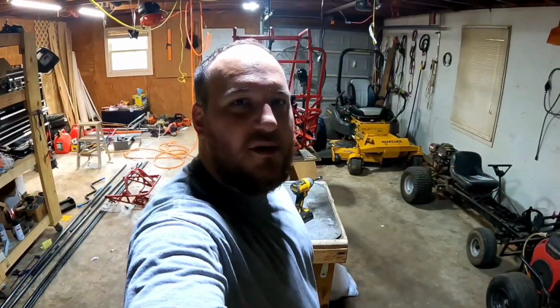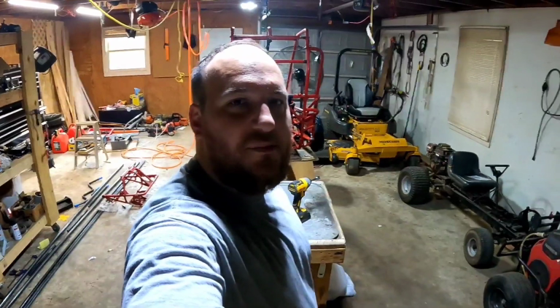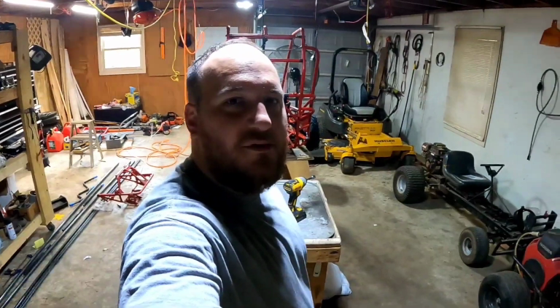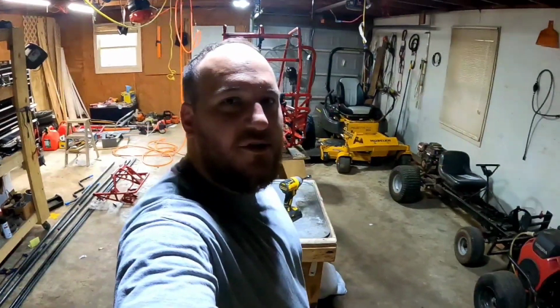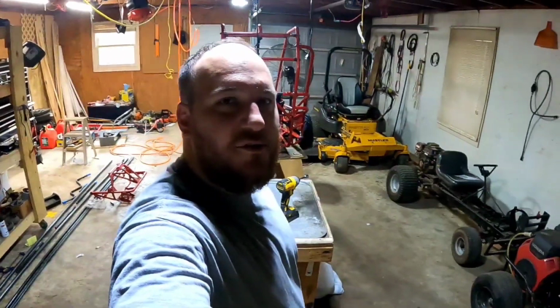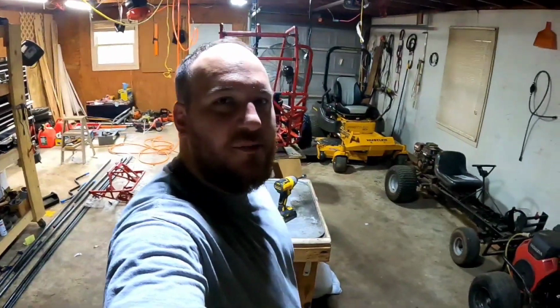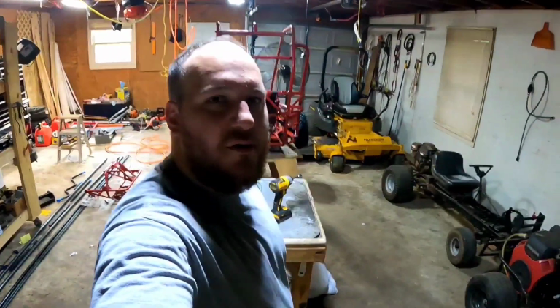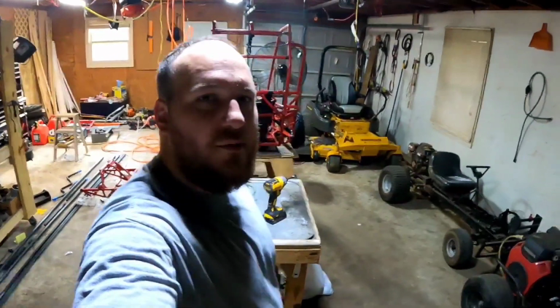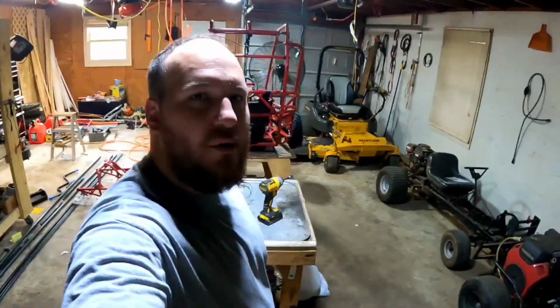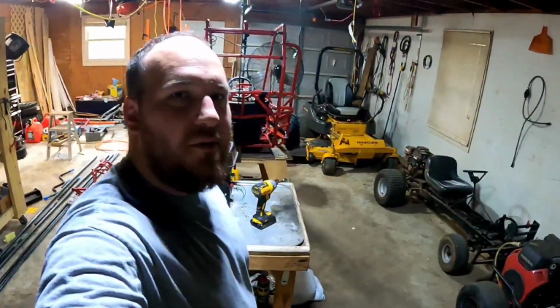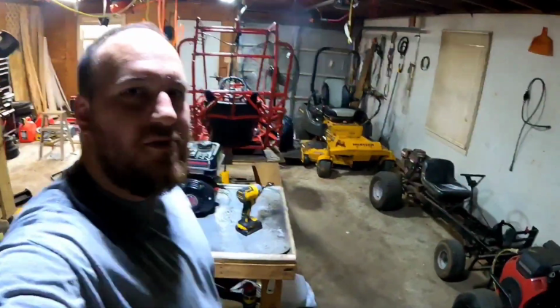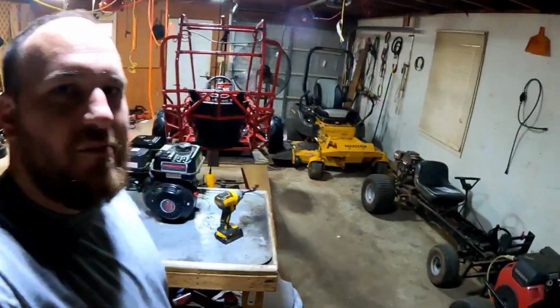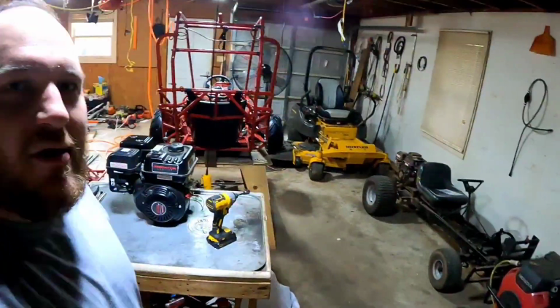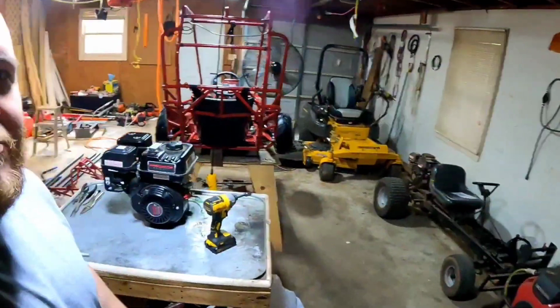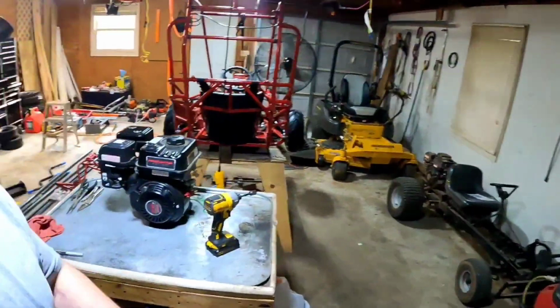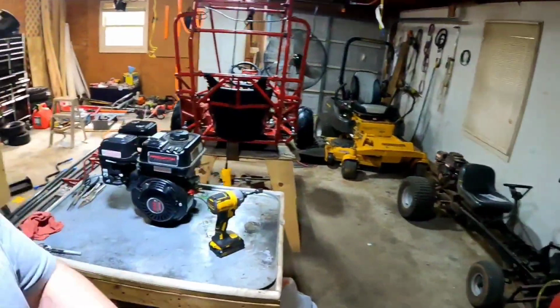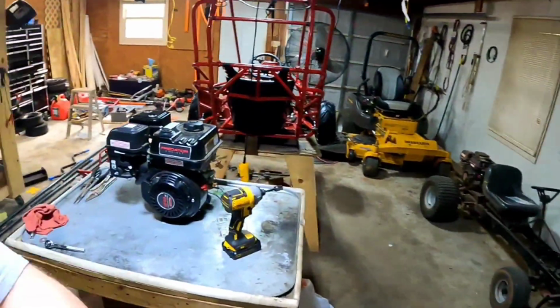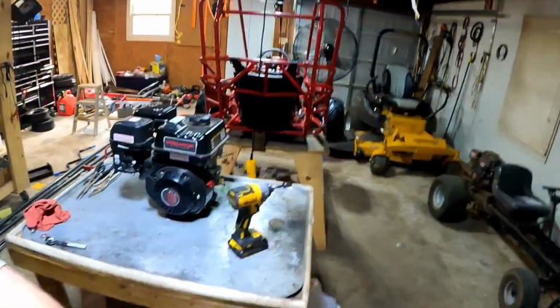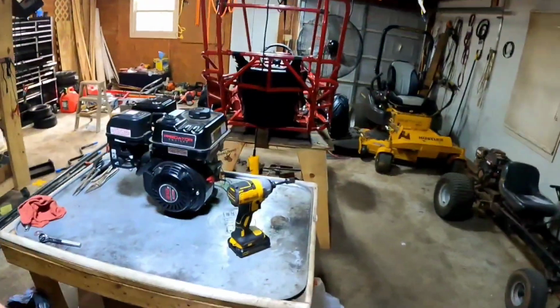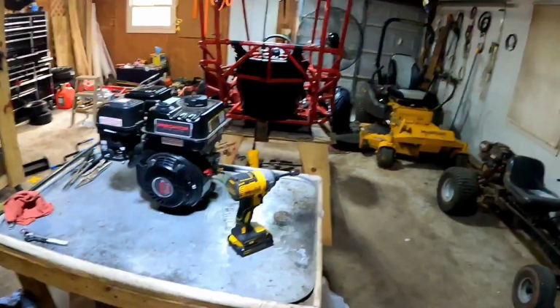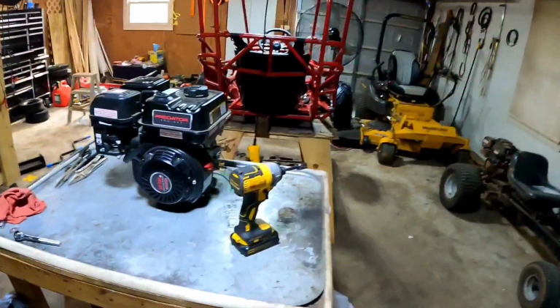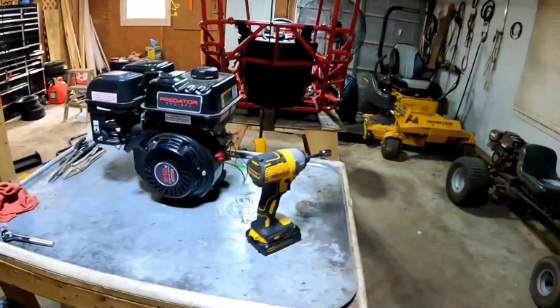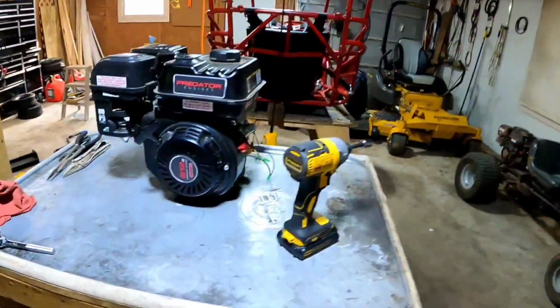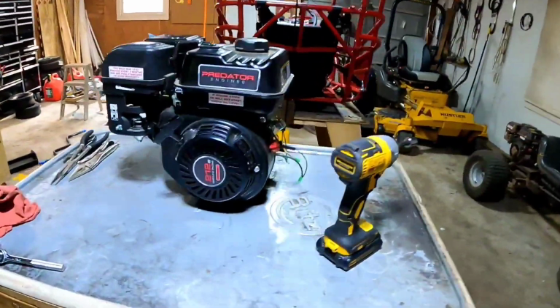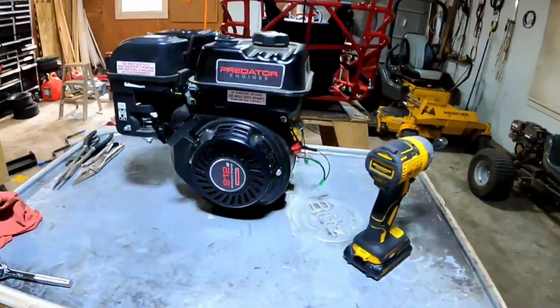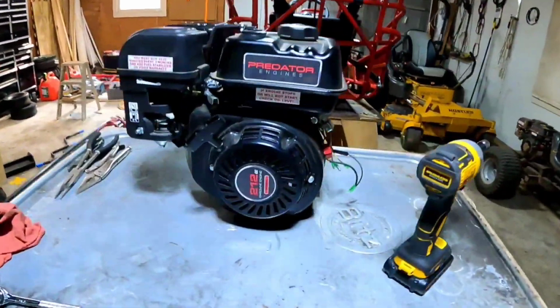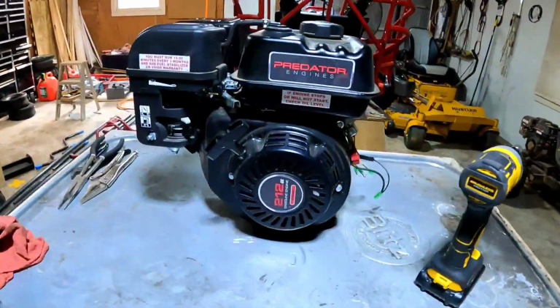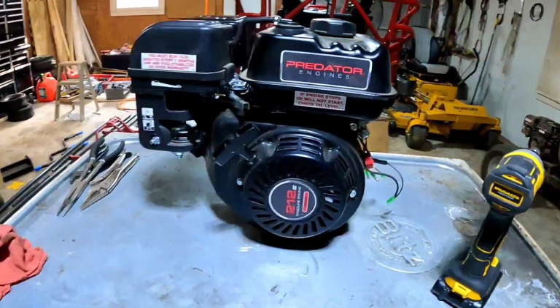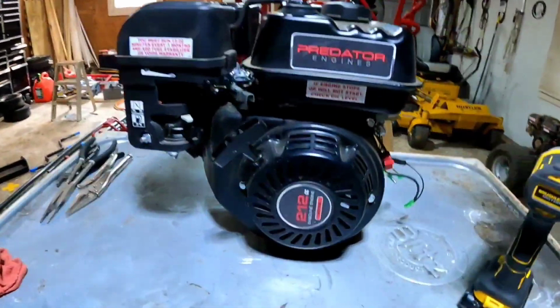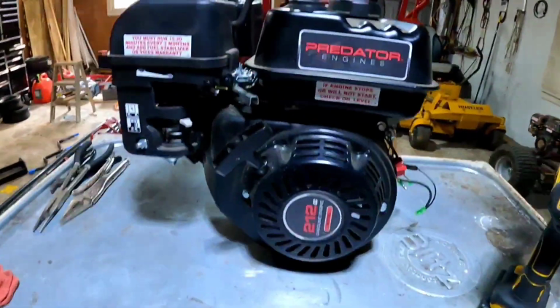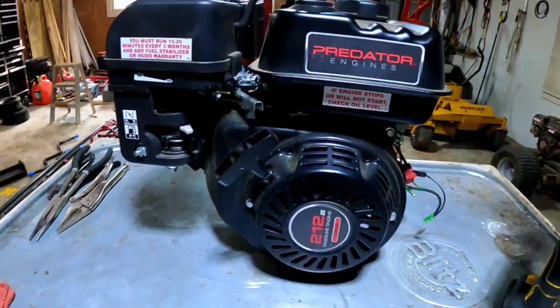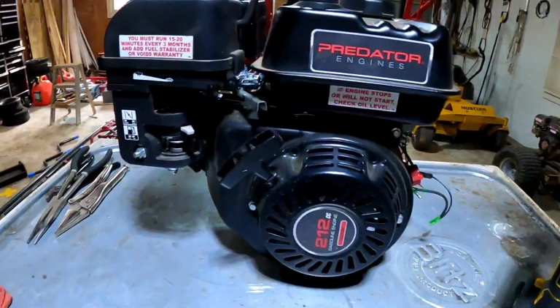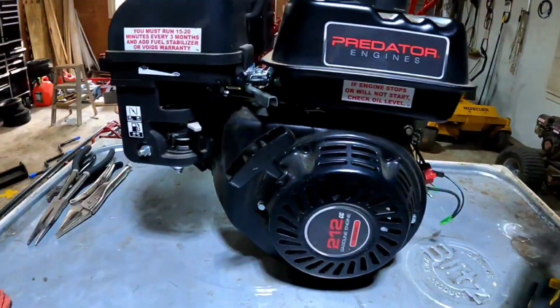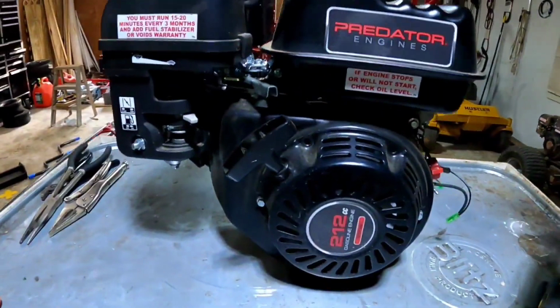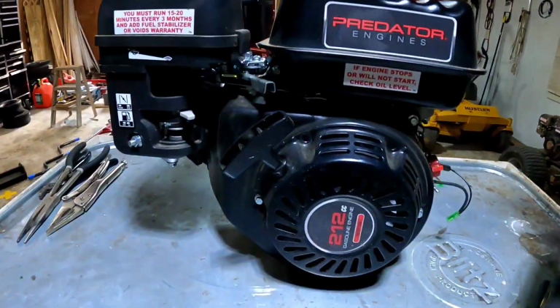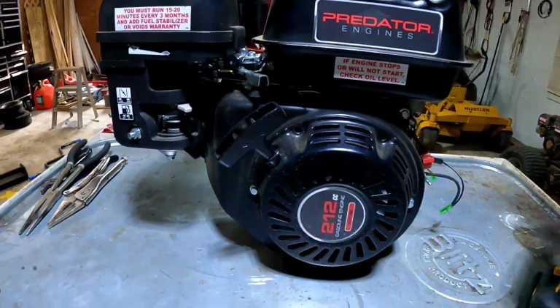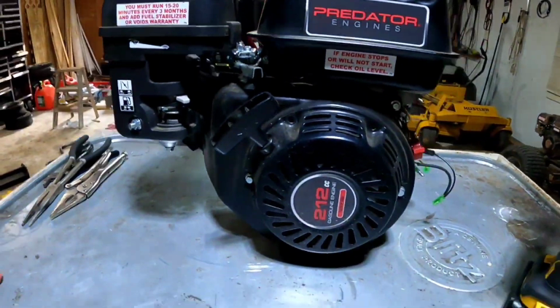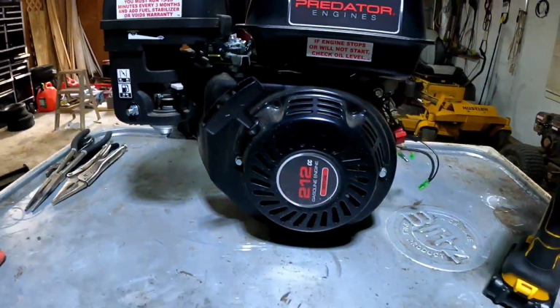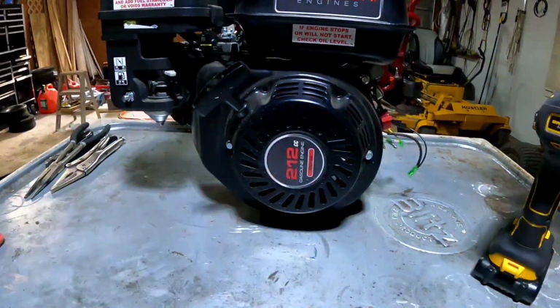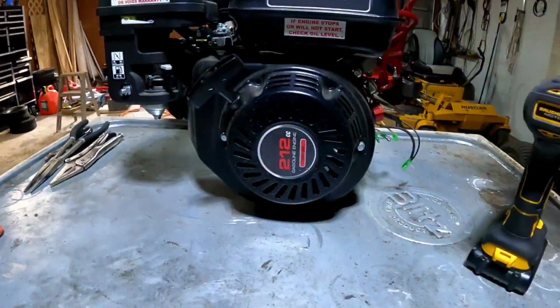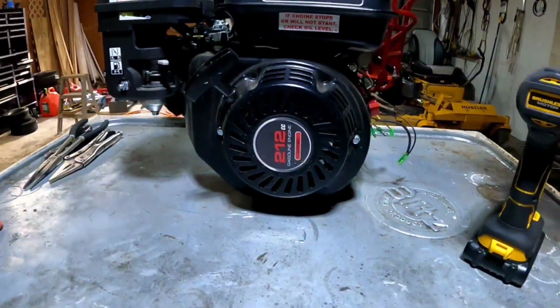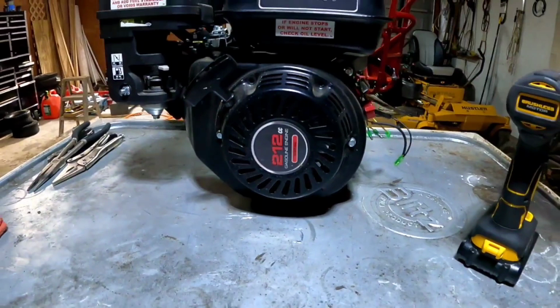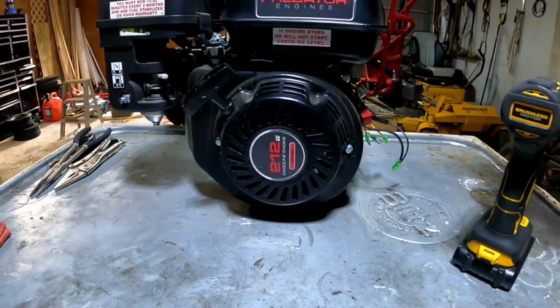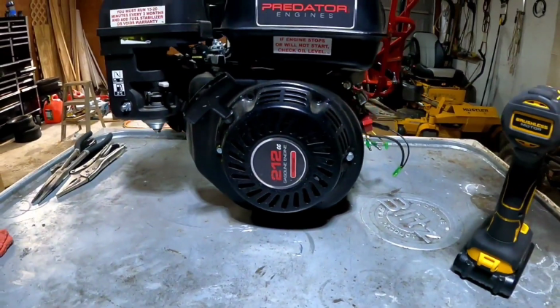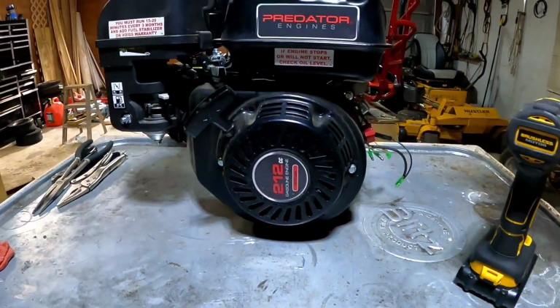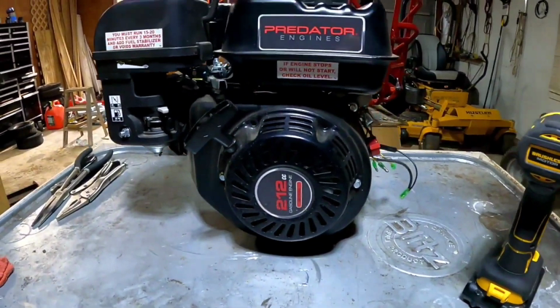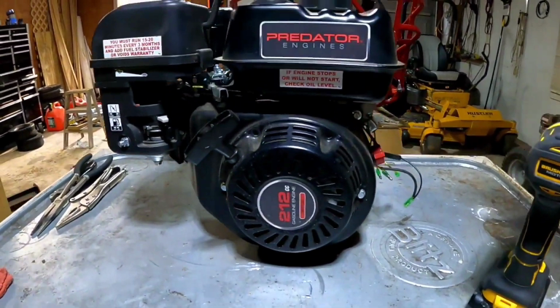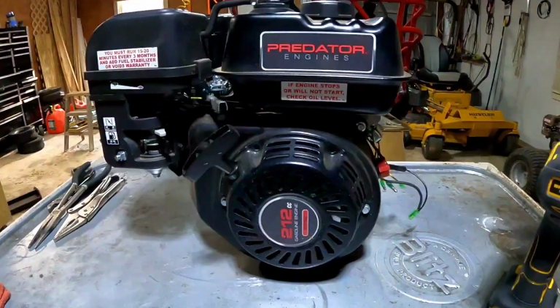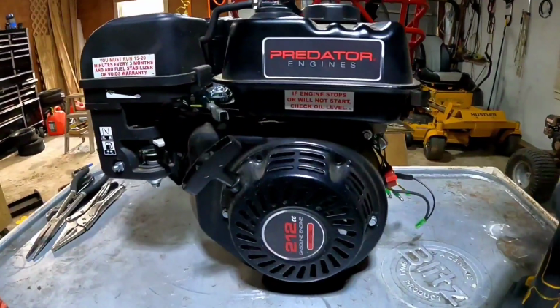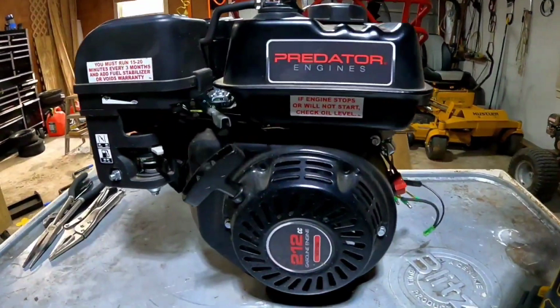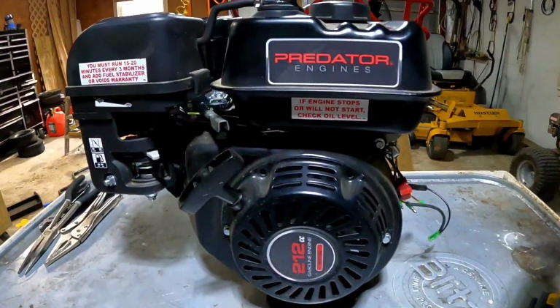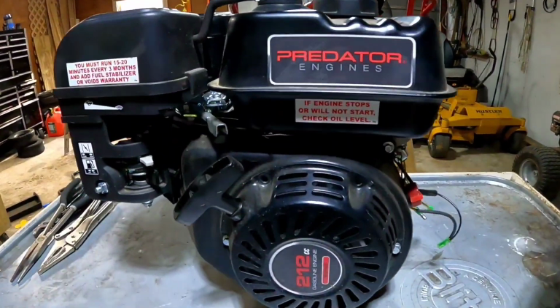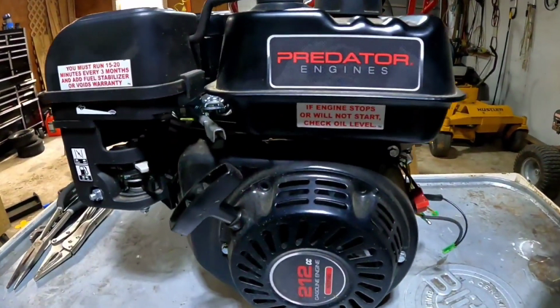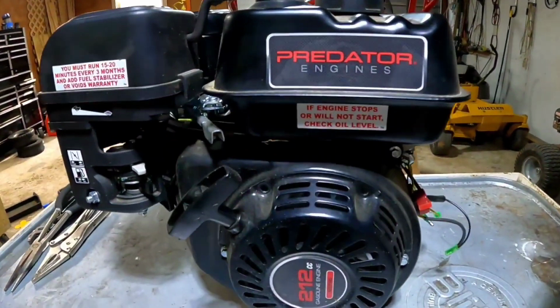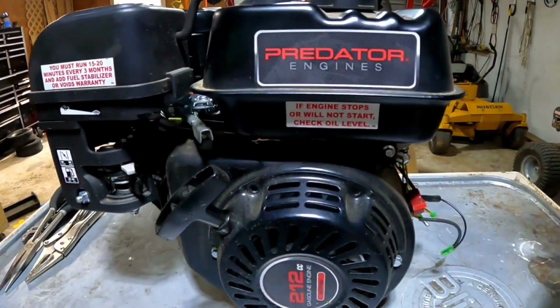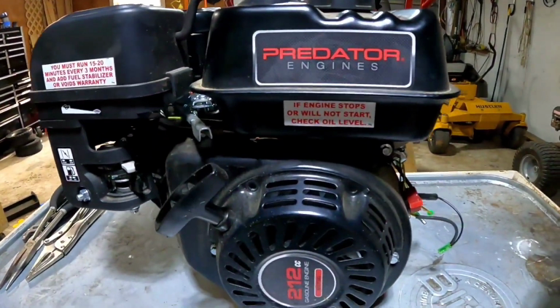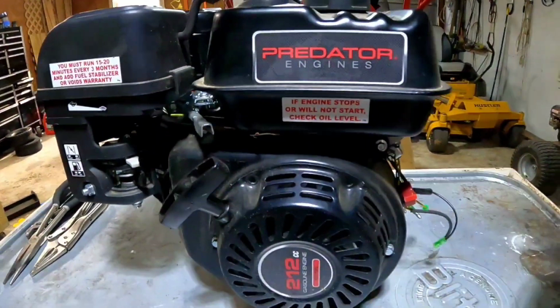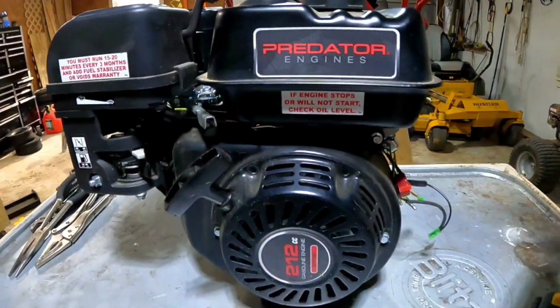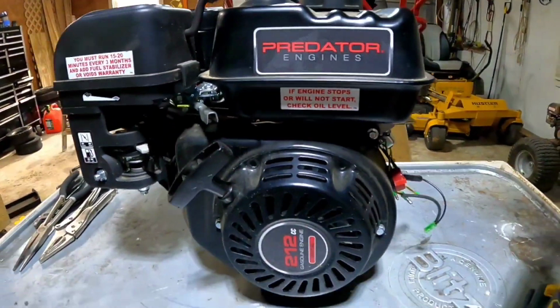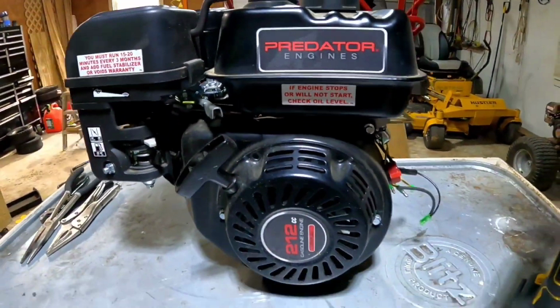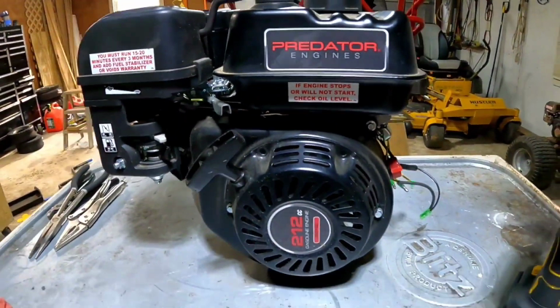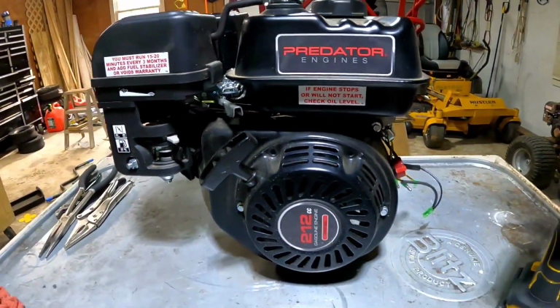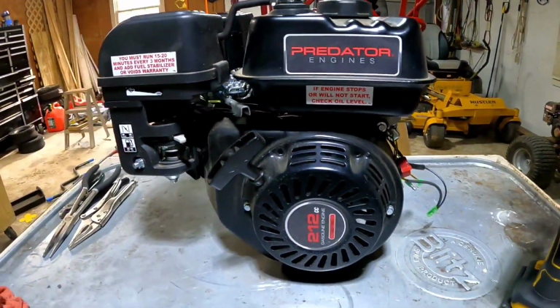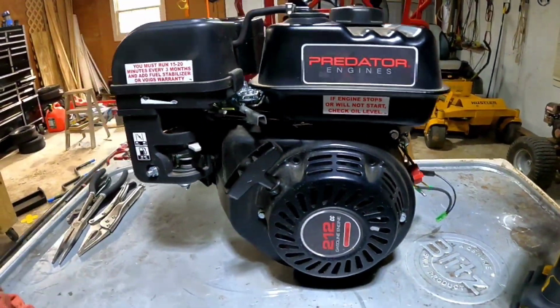What's up YouTube? Welcome to the Box Trucker channel. Today we're going to be showing you how to delete the governor on the Predator 212 hemi motor.